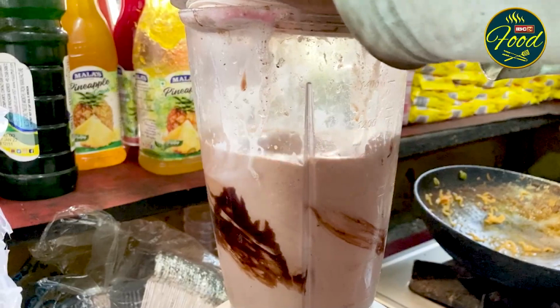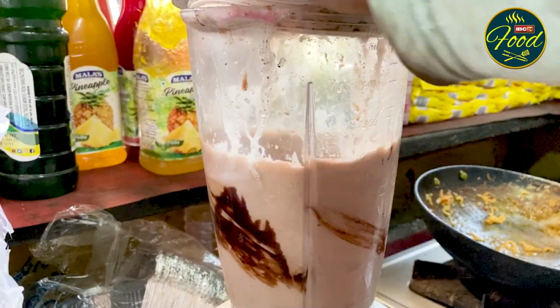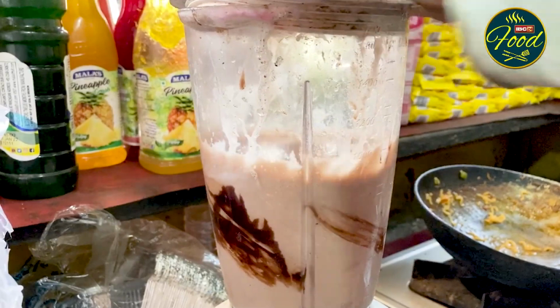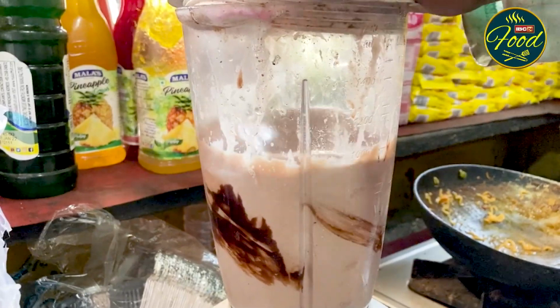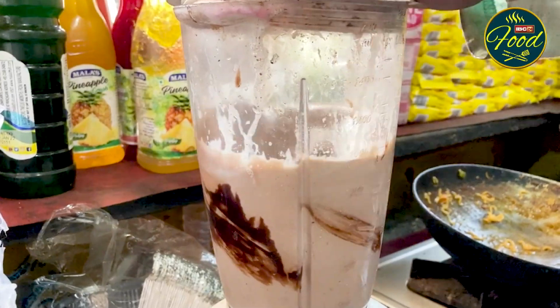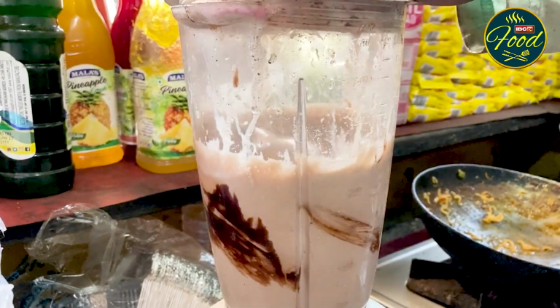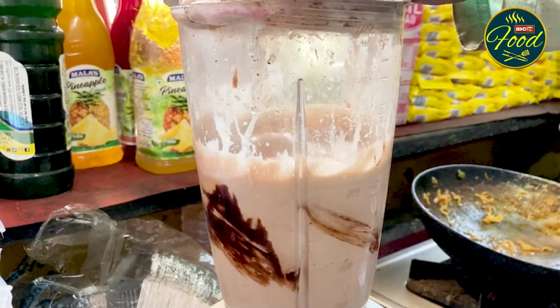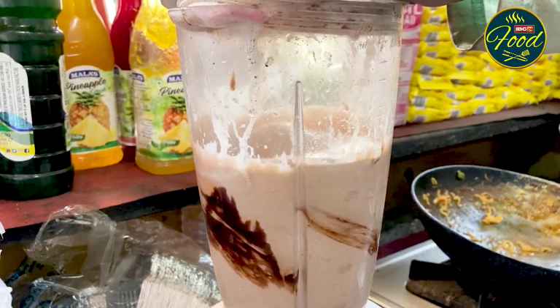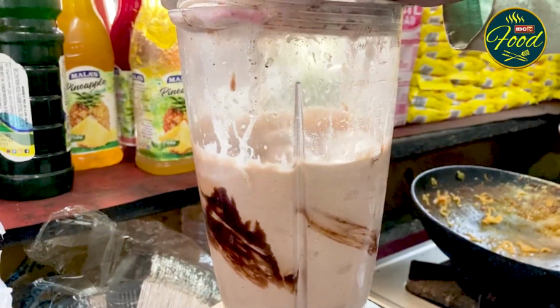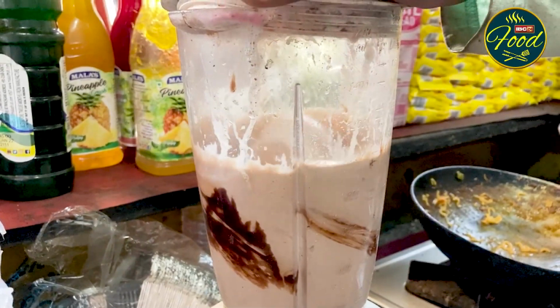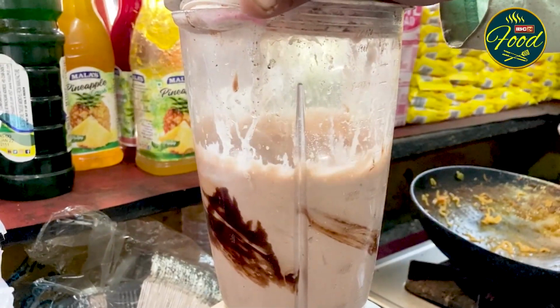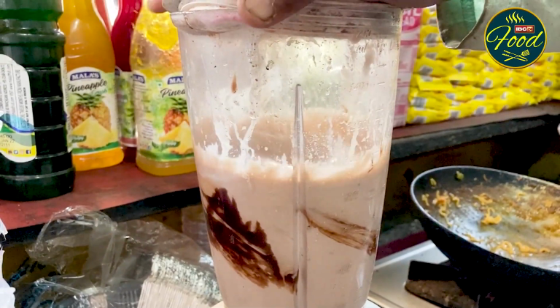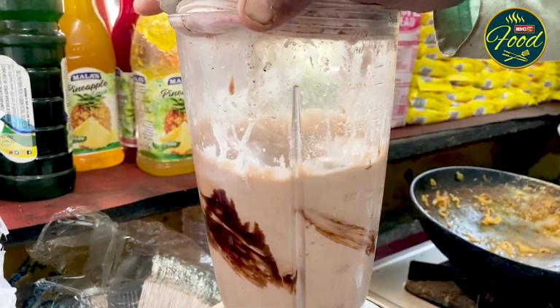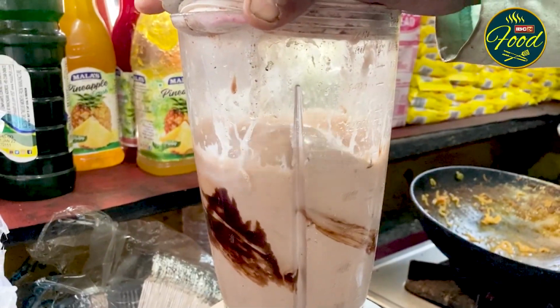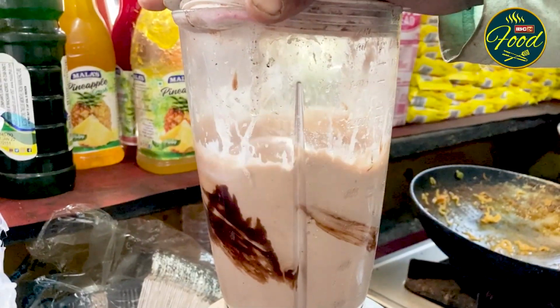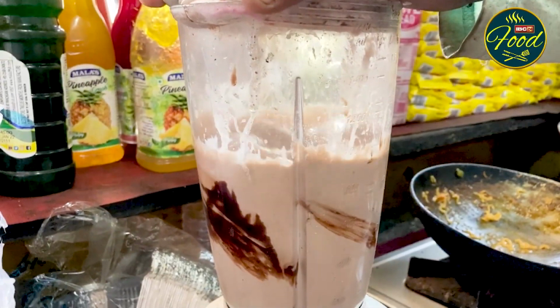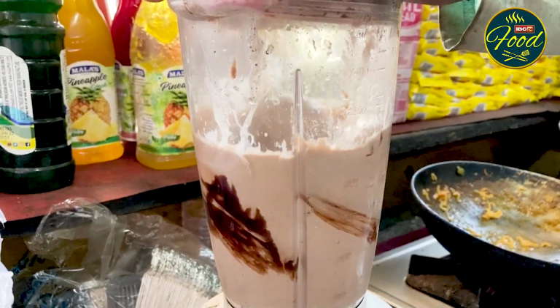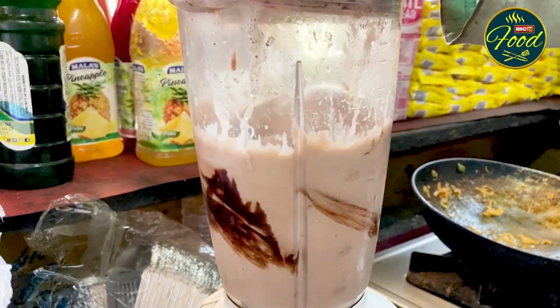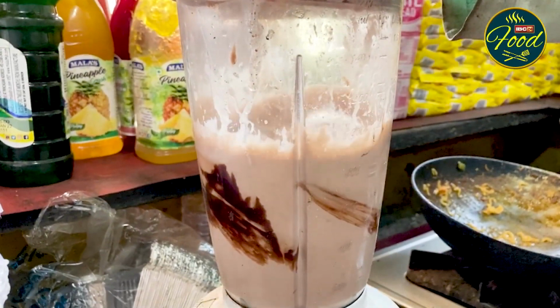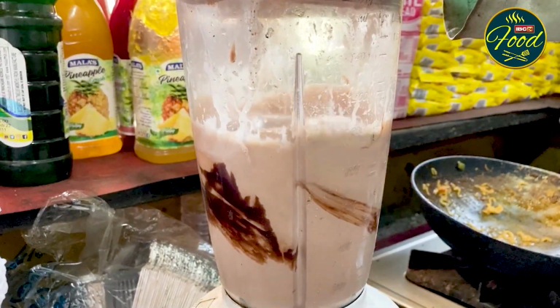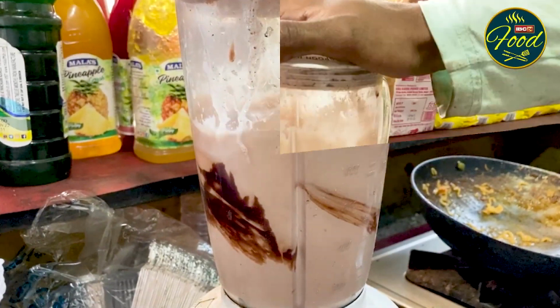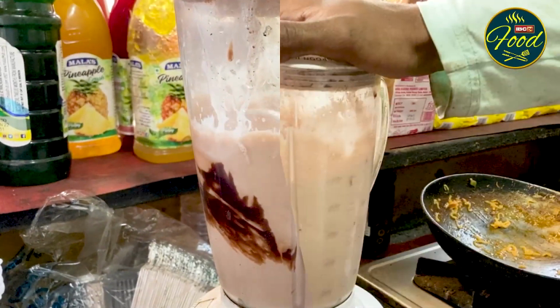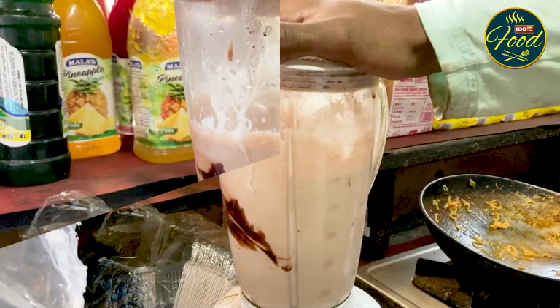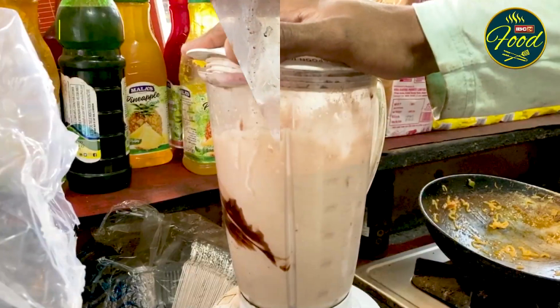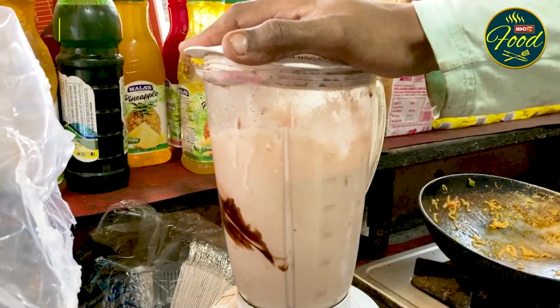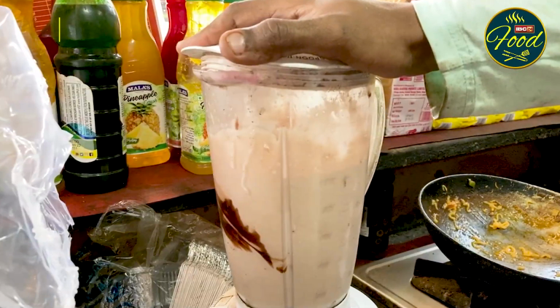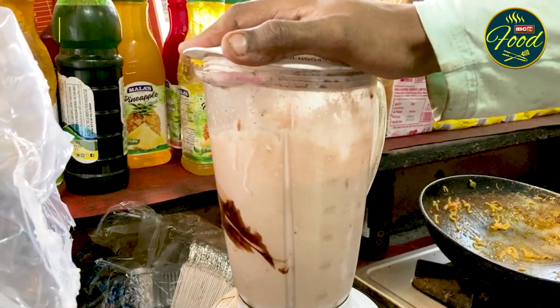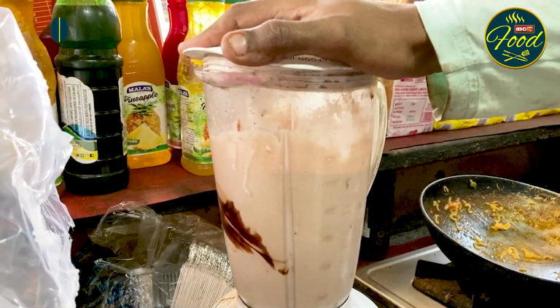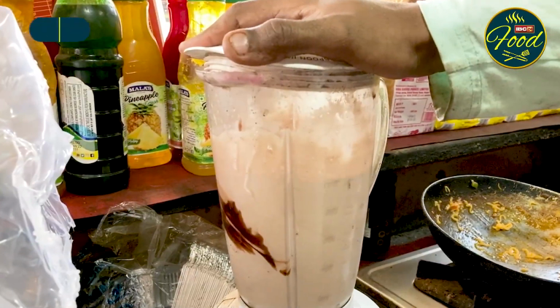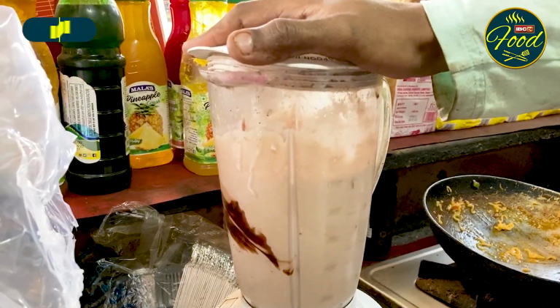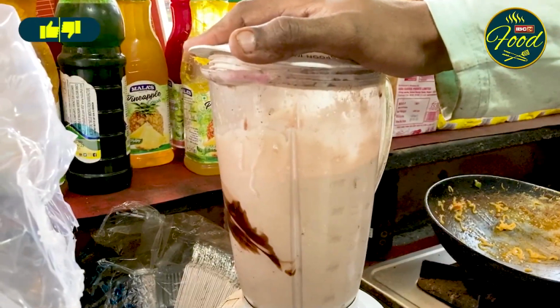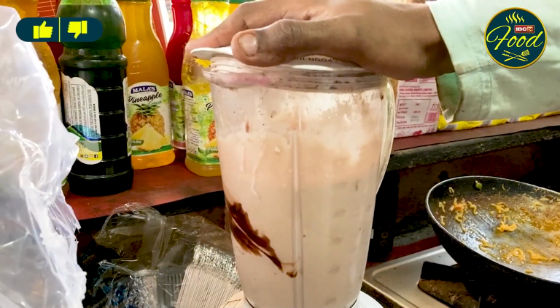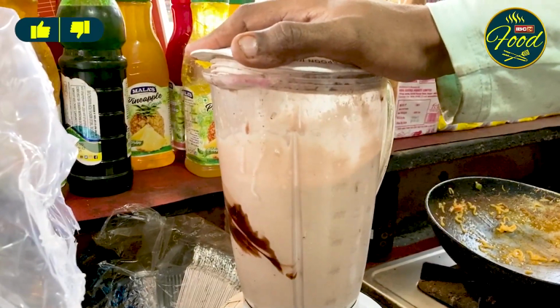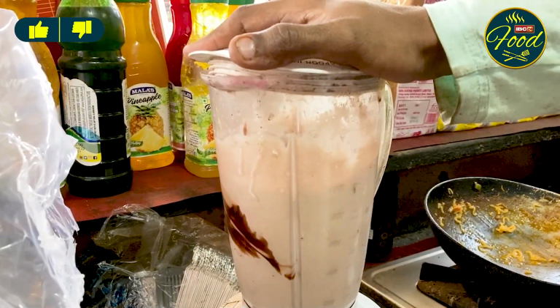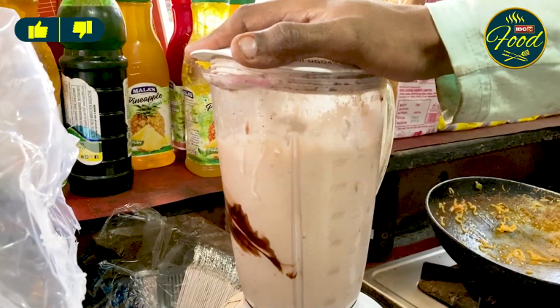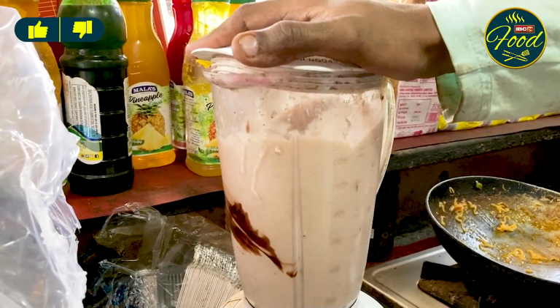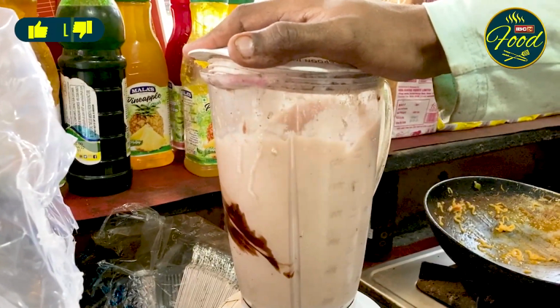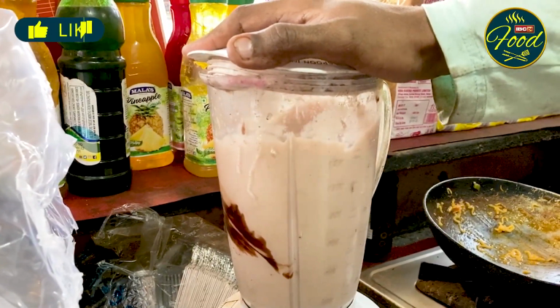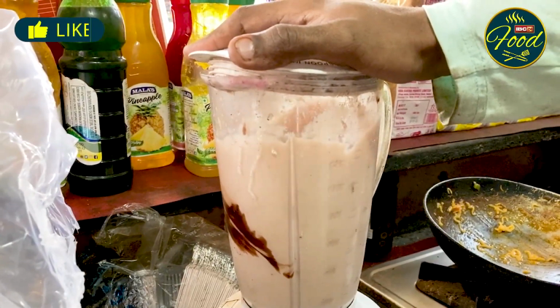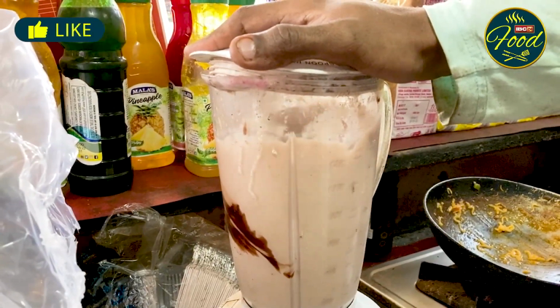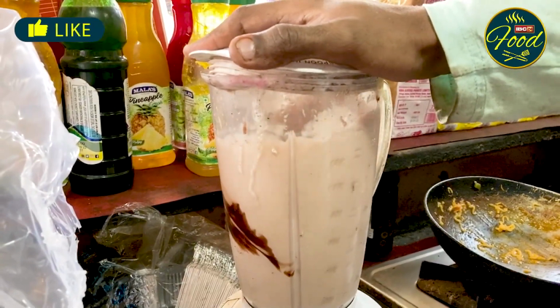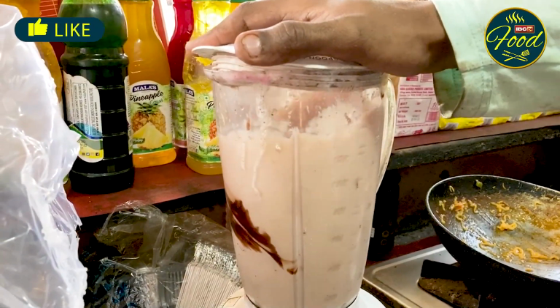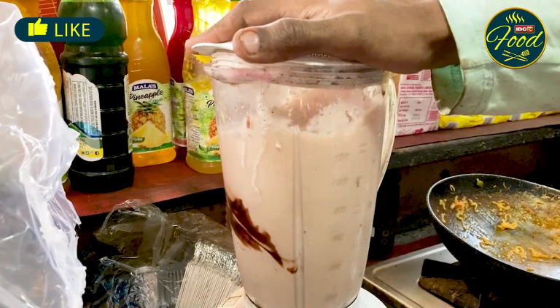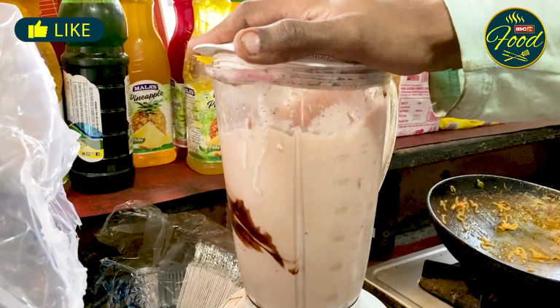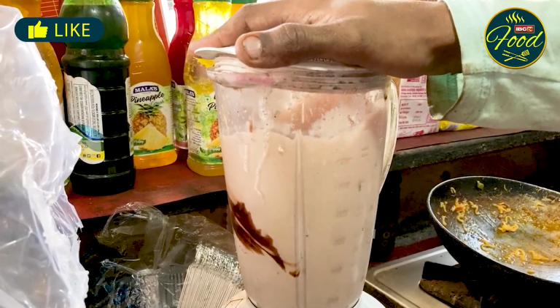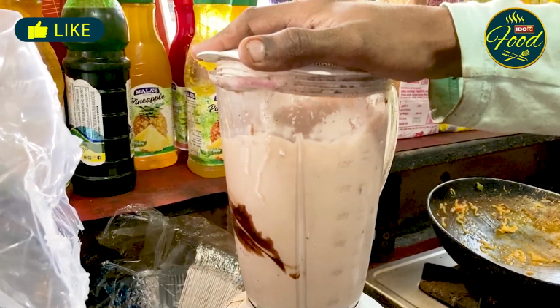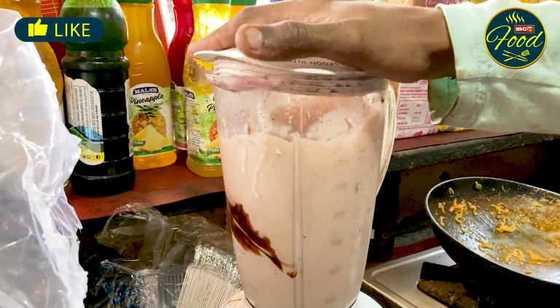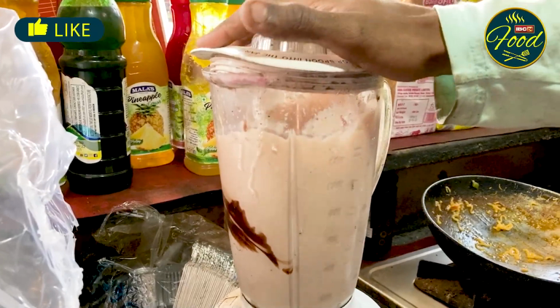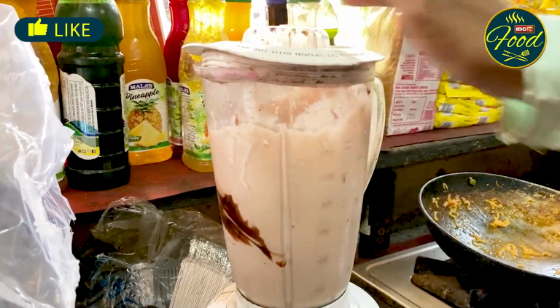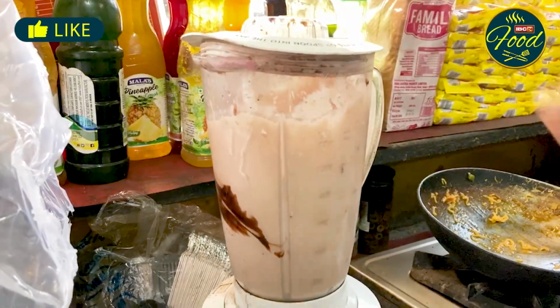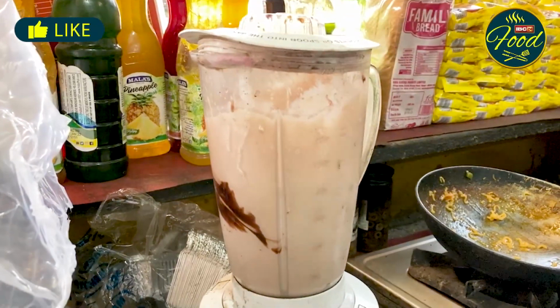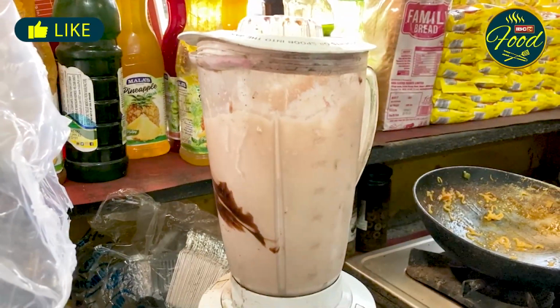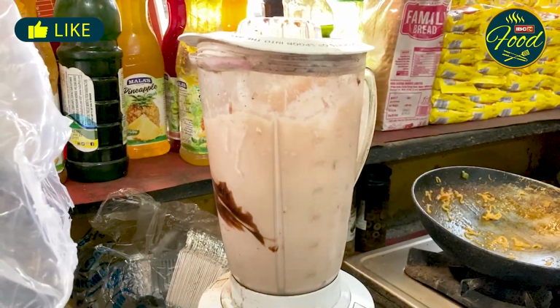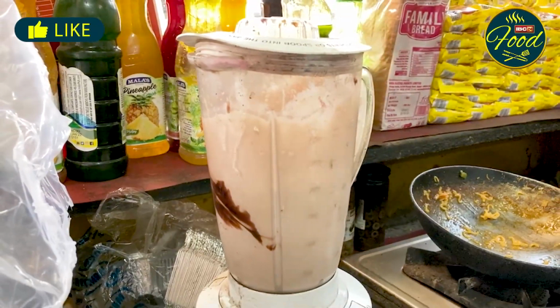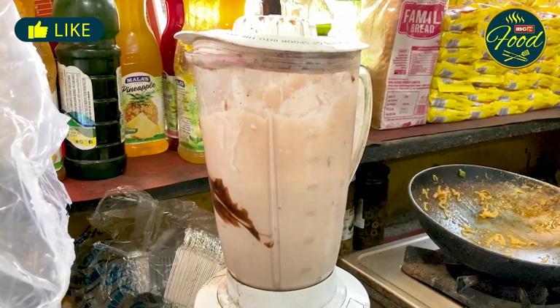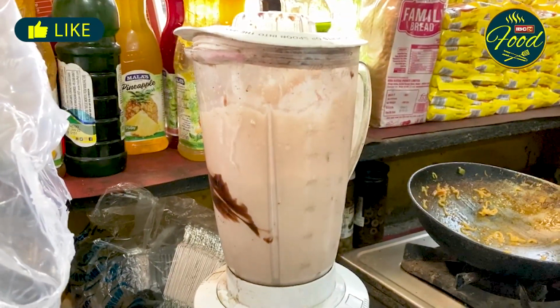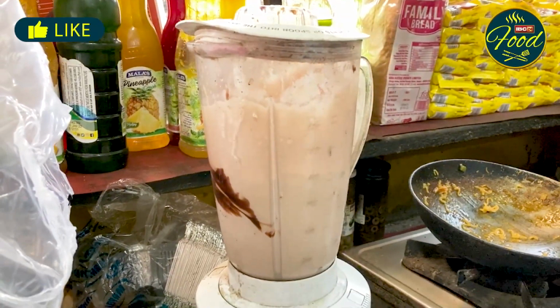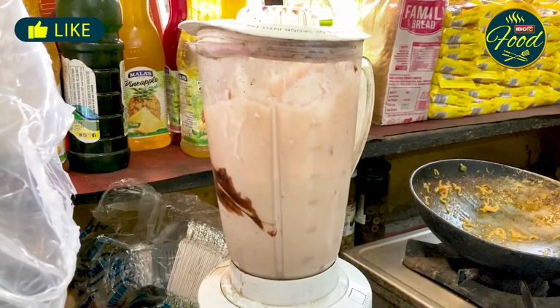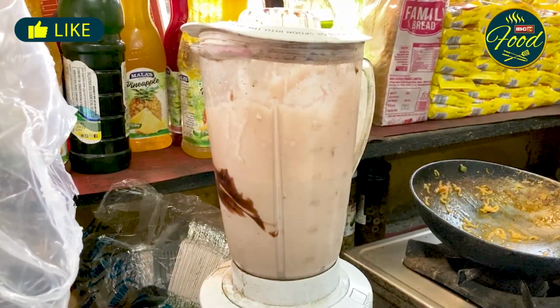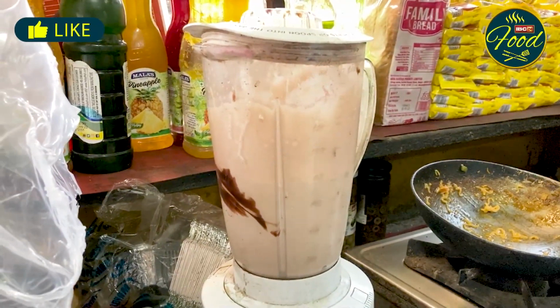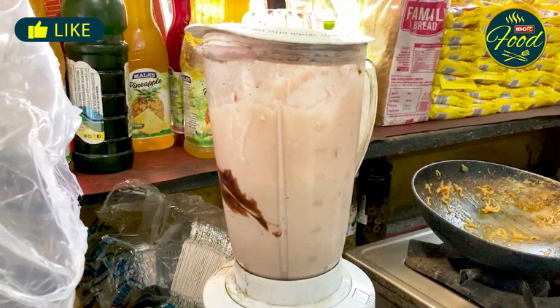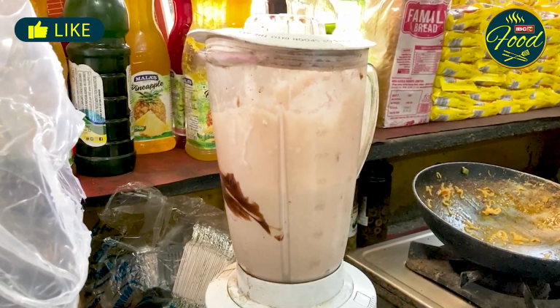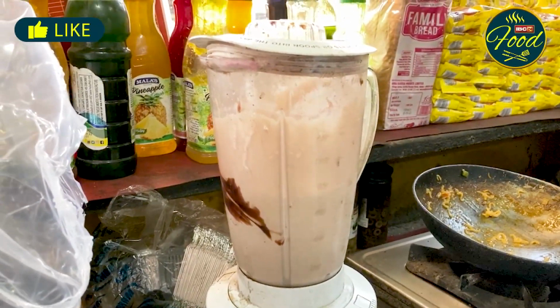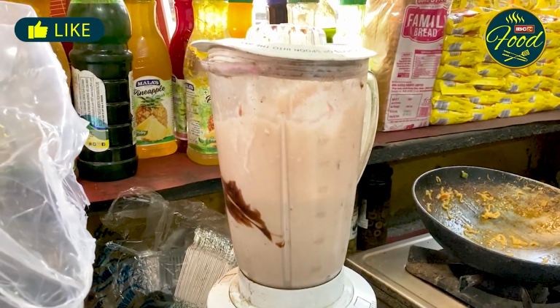The pasta is also very tasty. Now the shakes started here because it is warm. So if you have to try the shakes, you can come here.